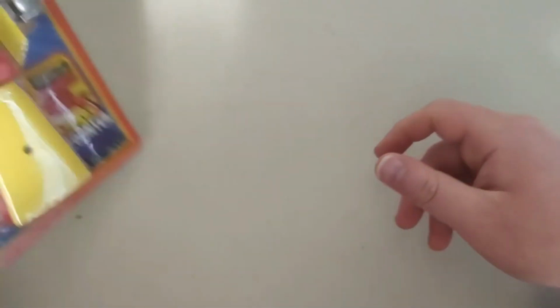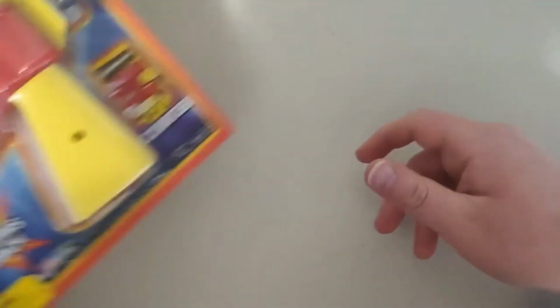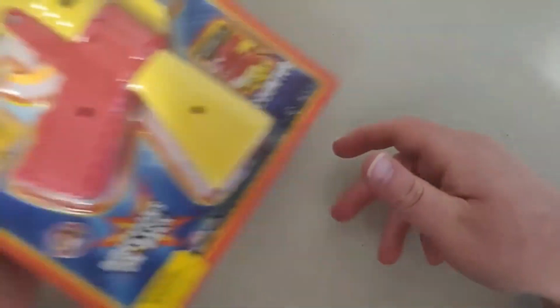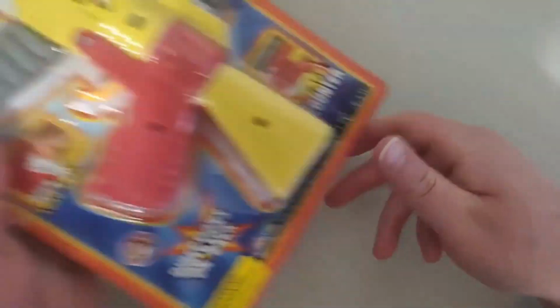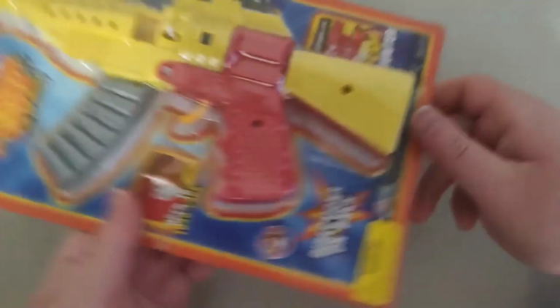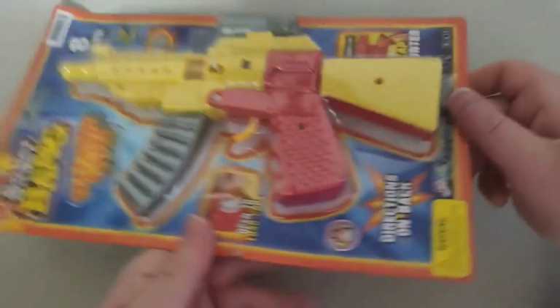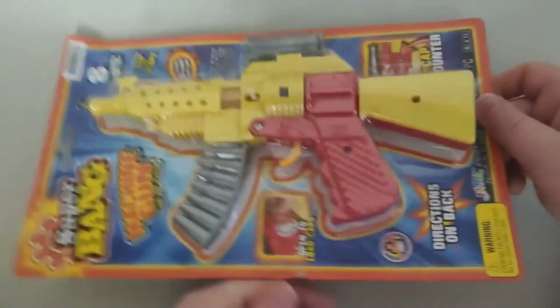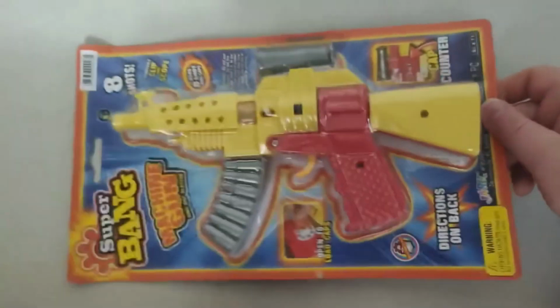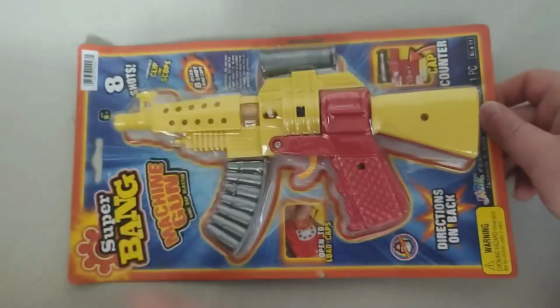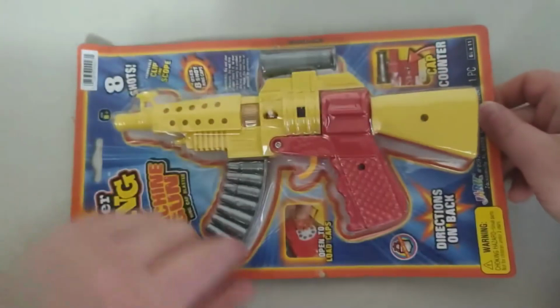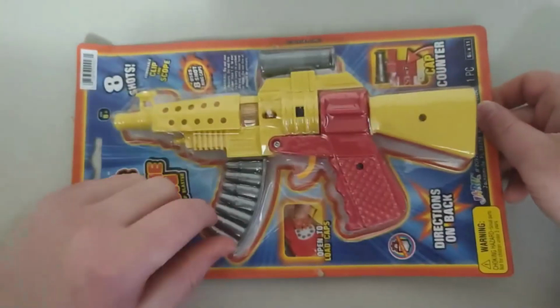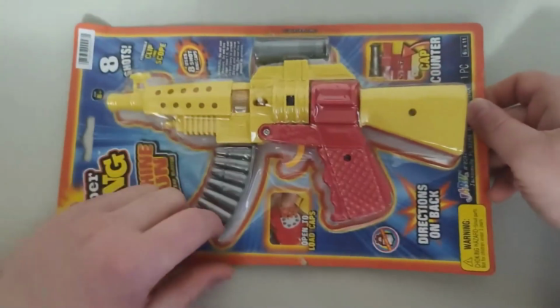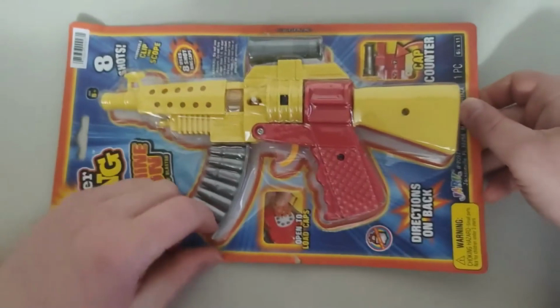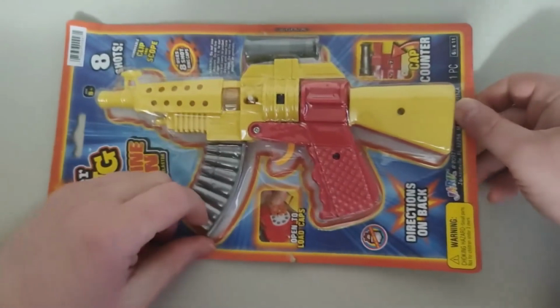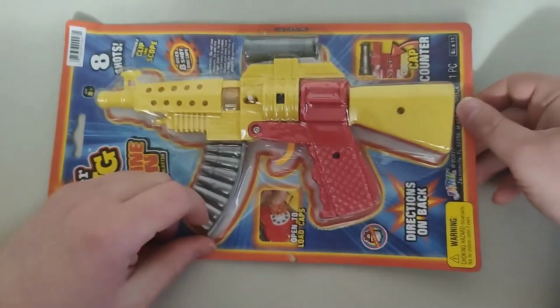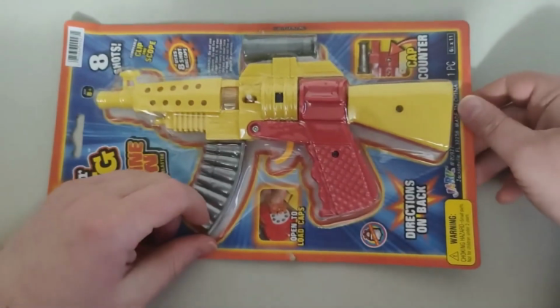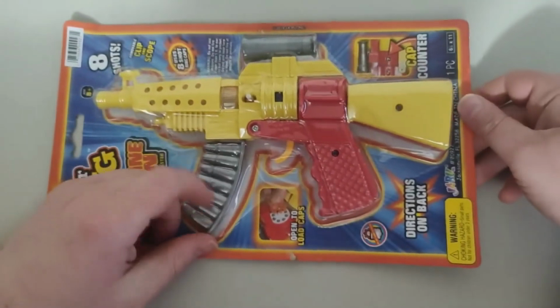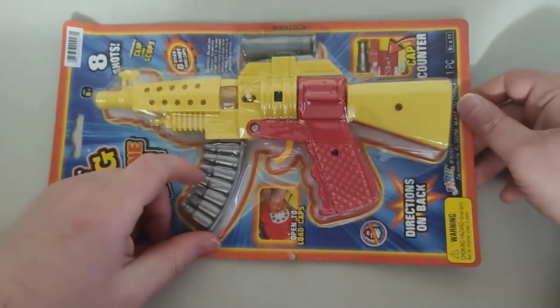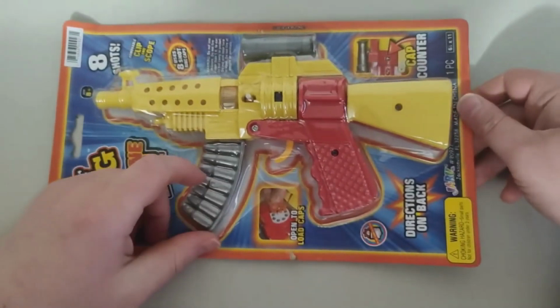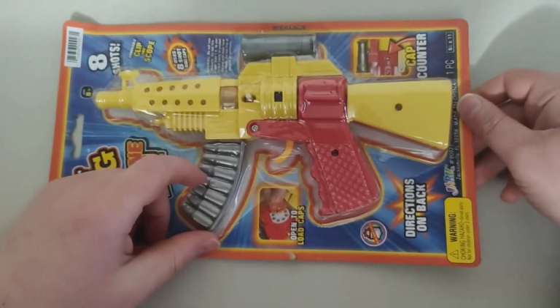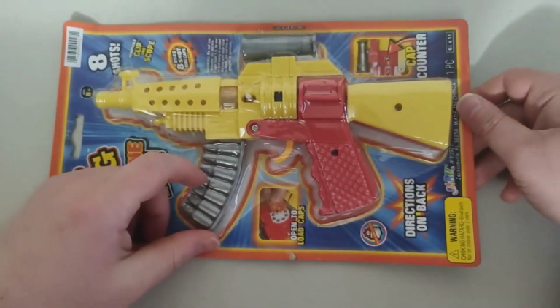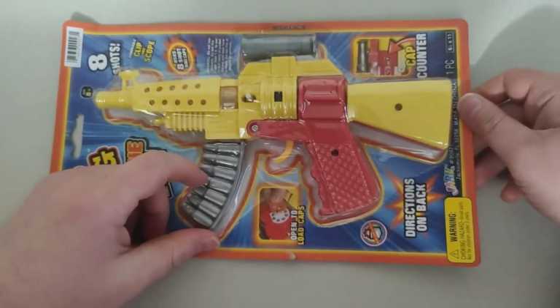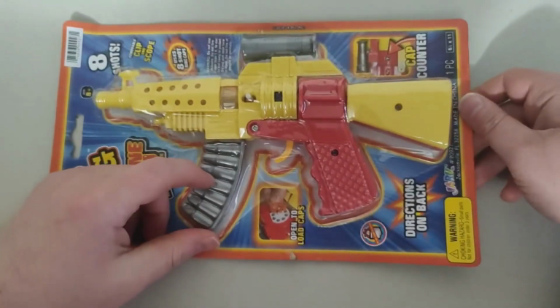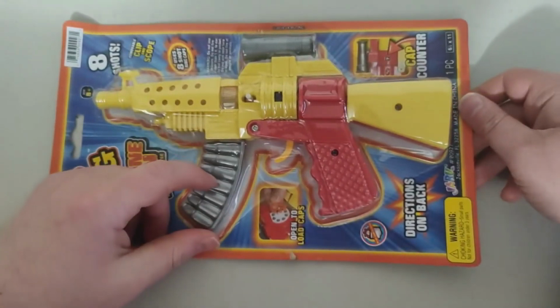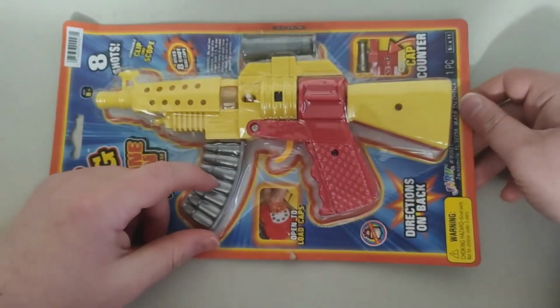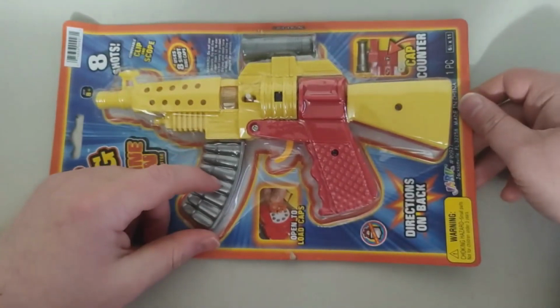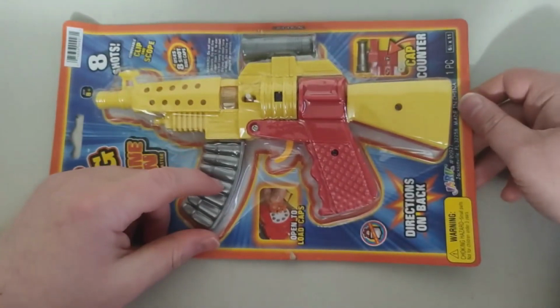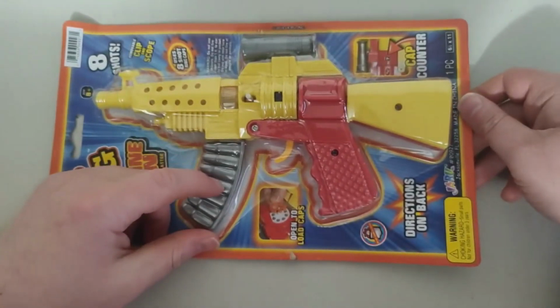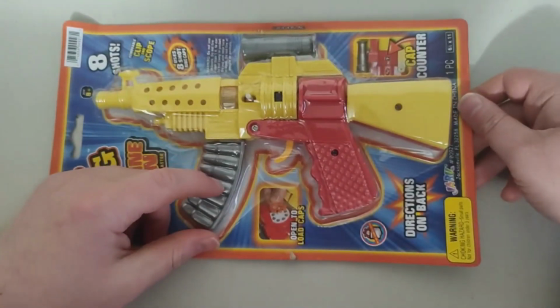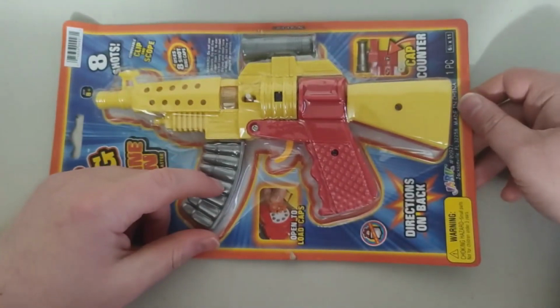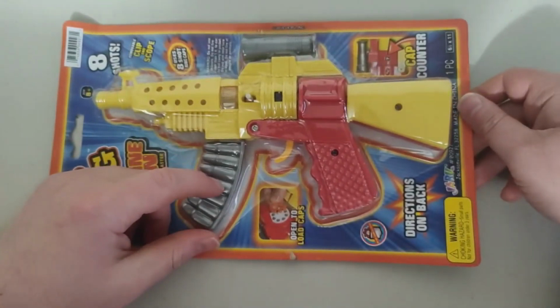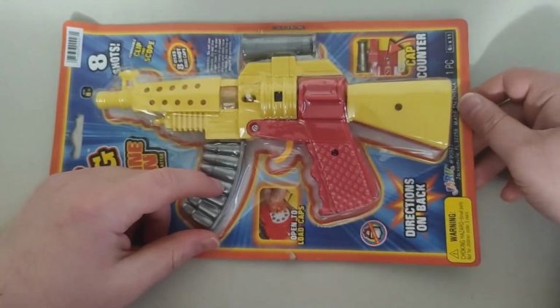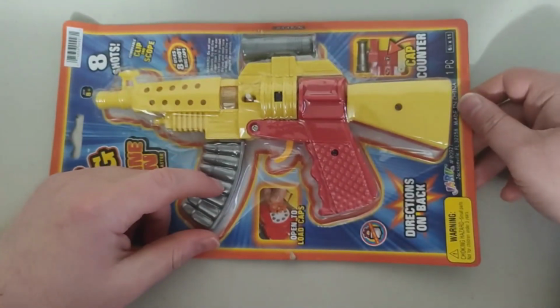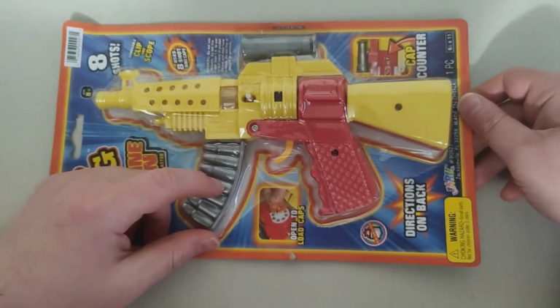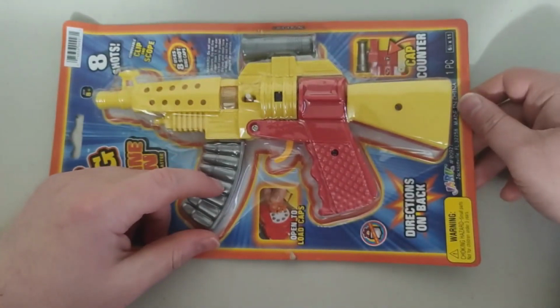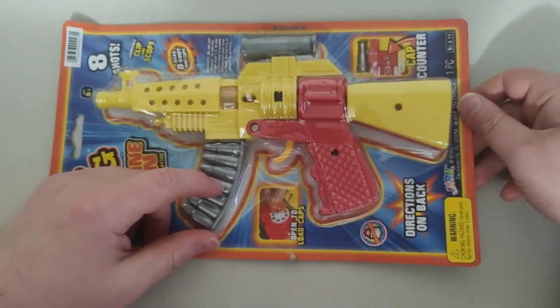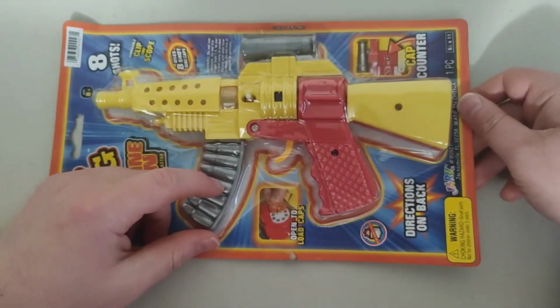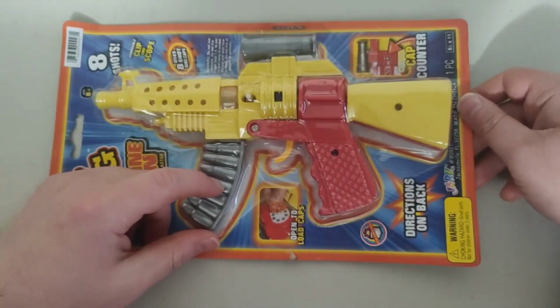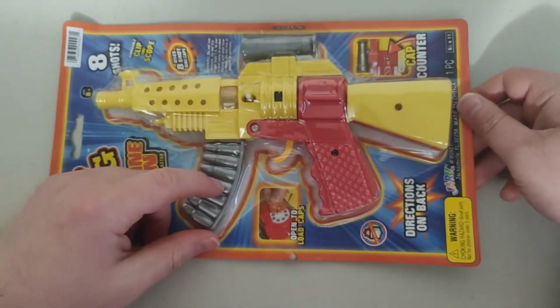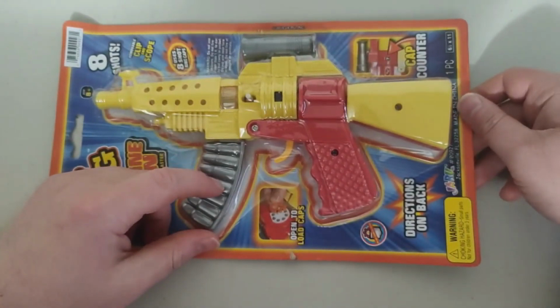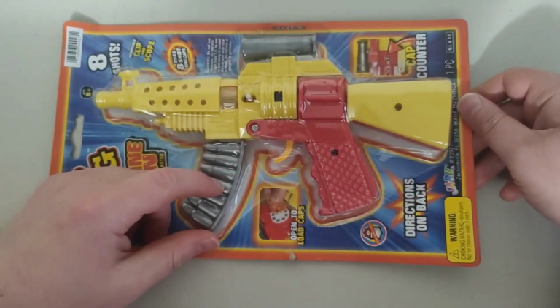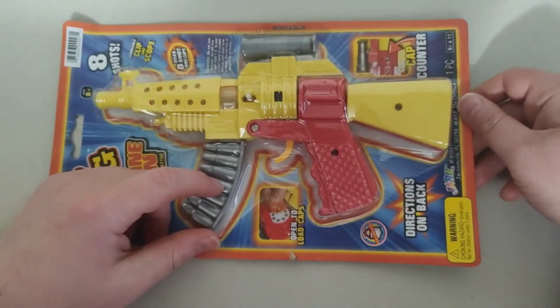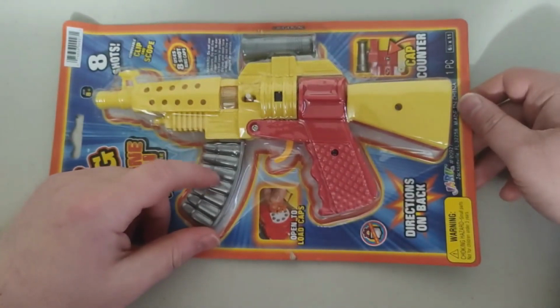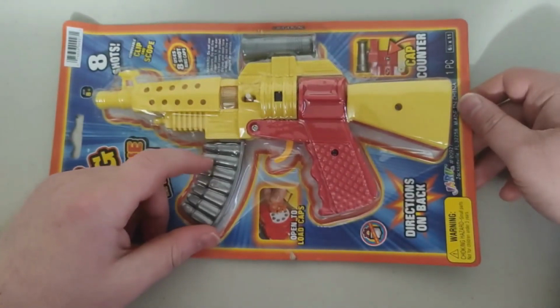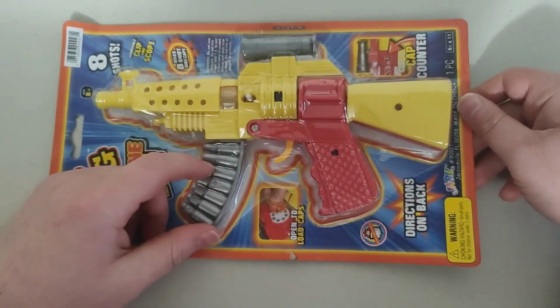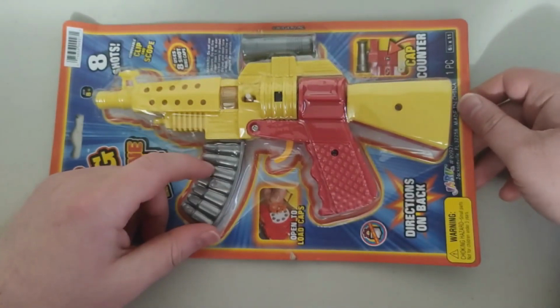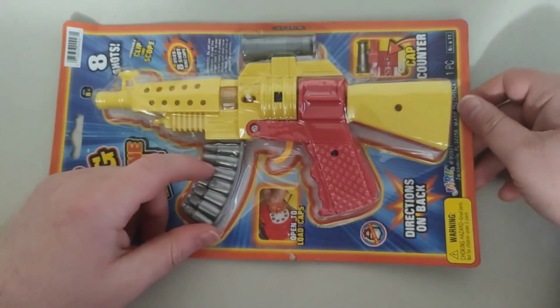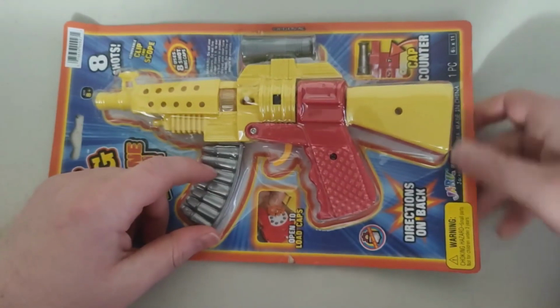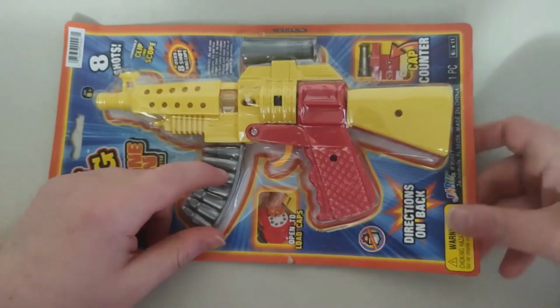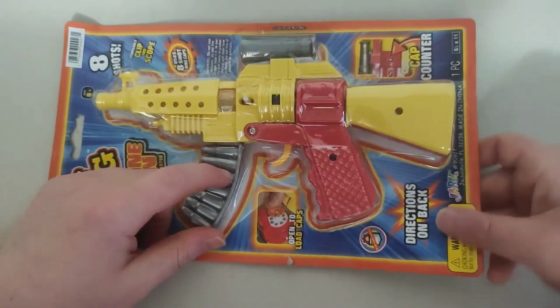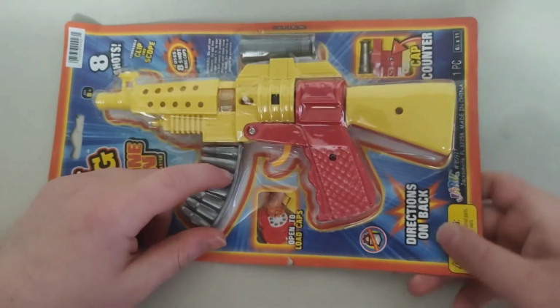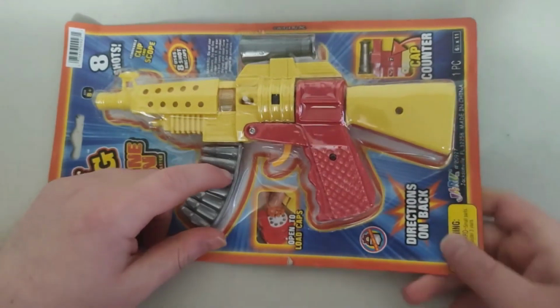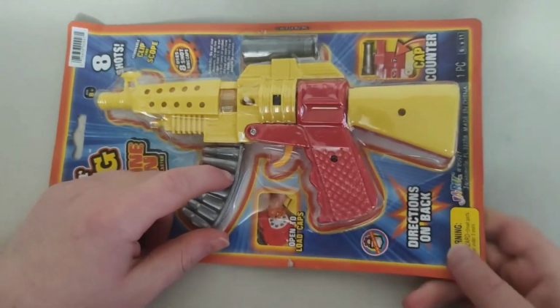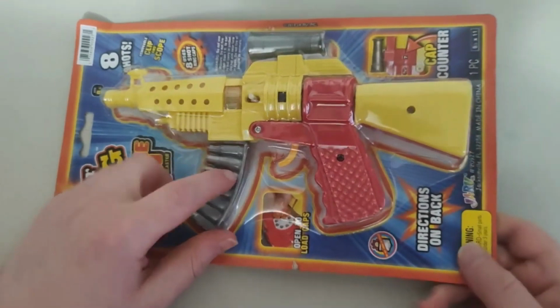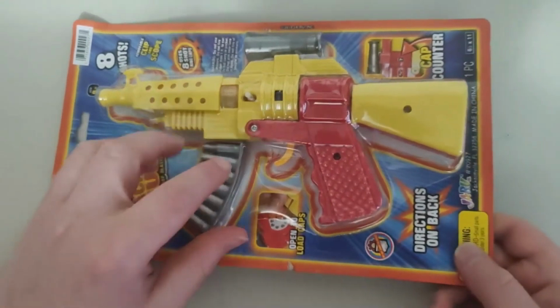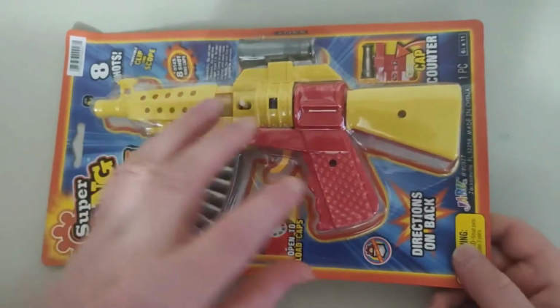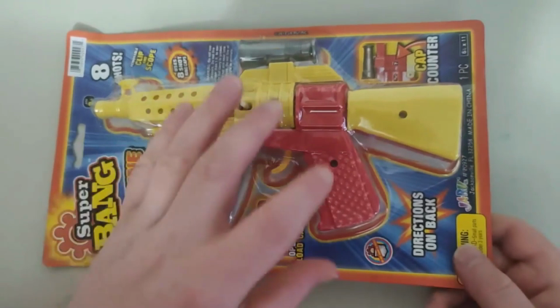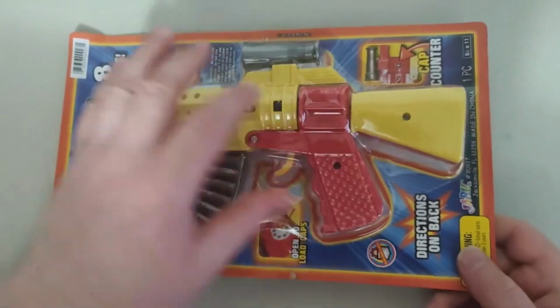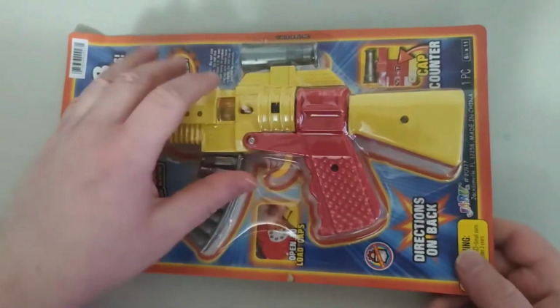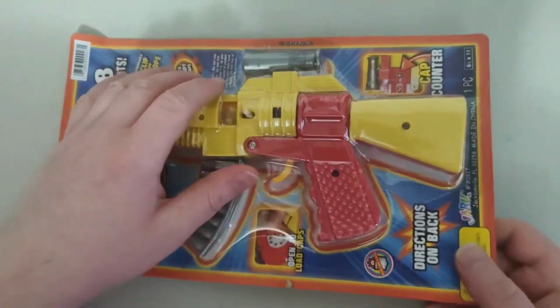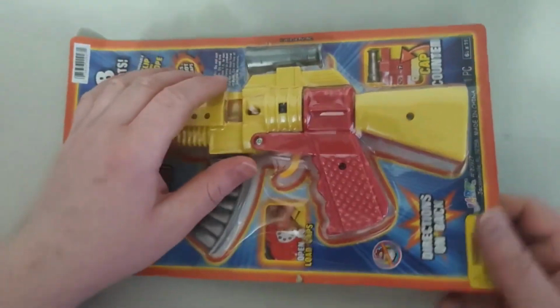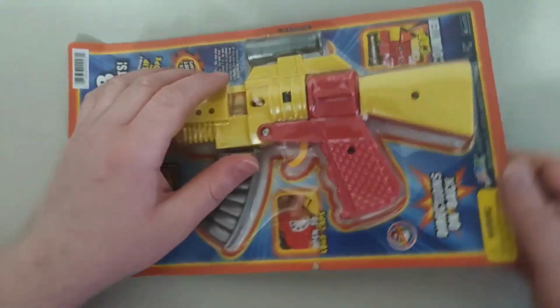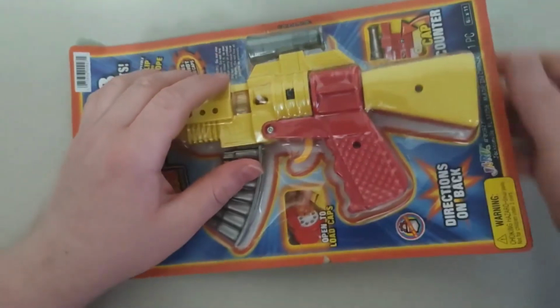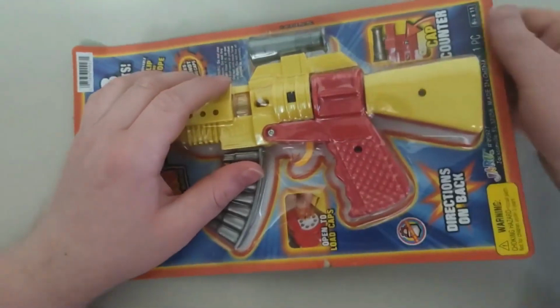Alright, so what I'm going to do is I'm going to go ahead and open this up today, and I'll show you guys how it's hooked up and everything. Alright, so here we go.